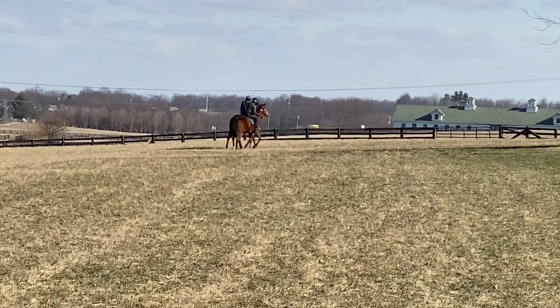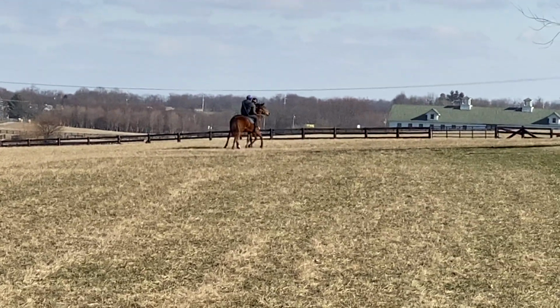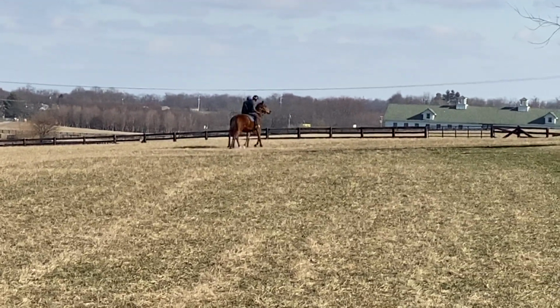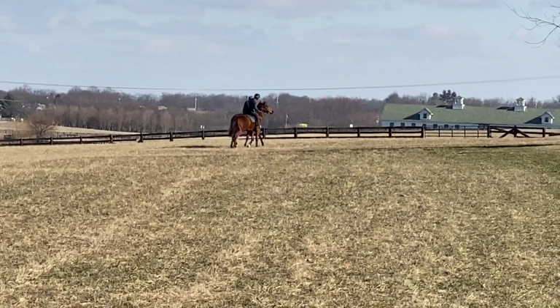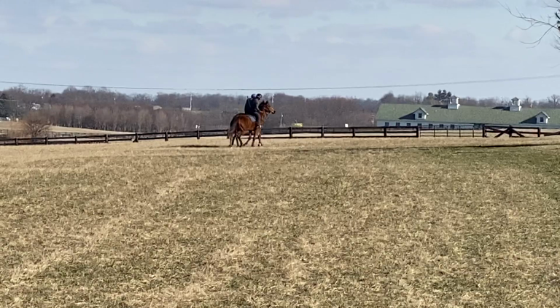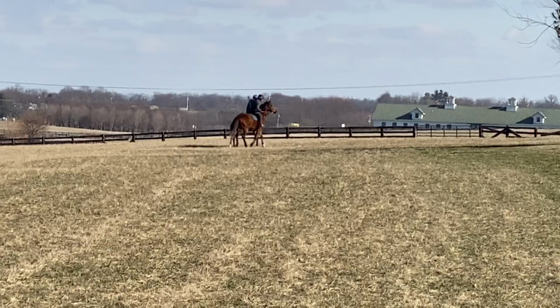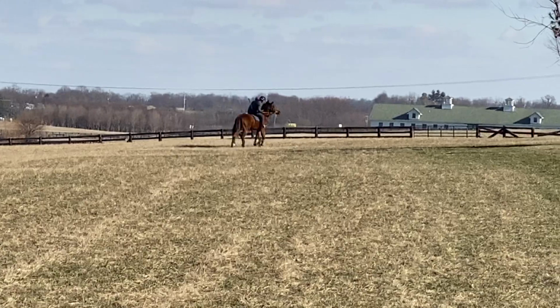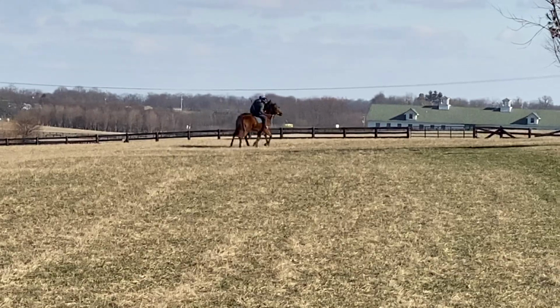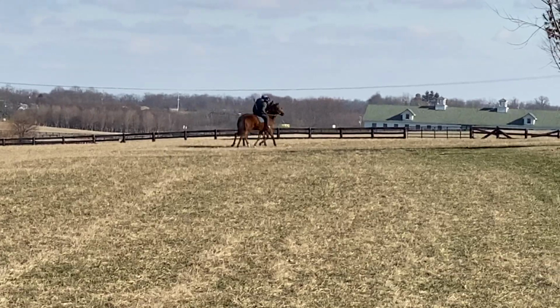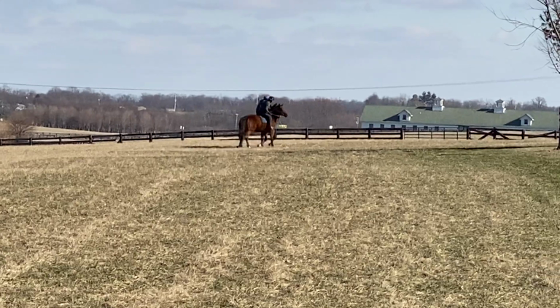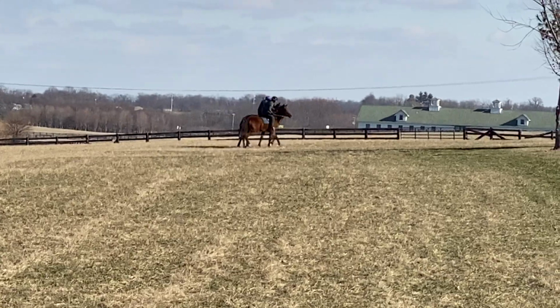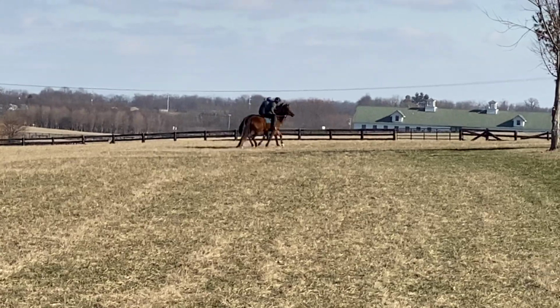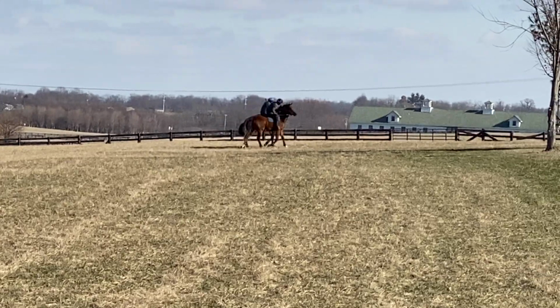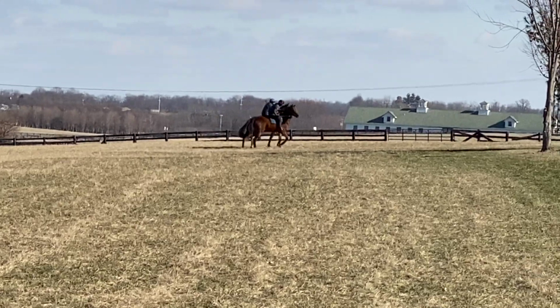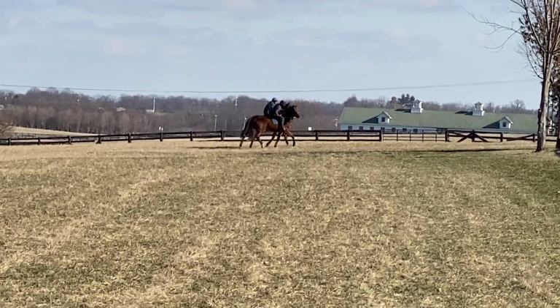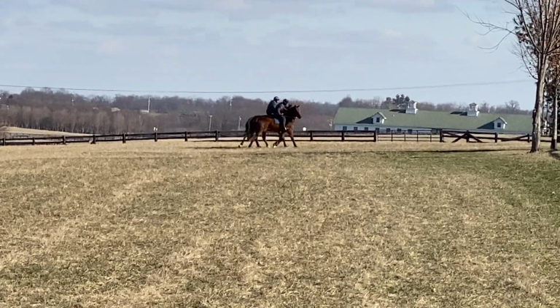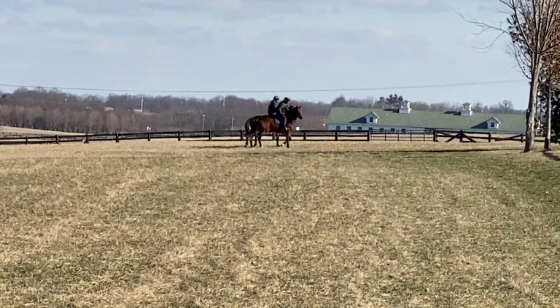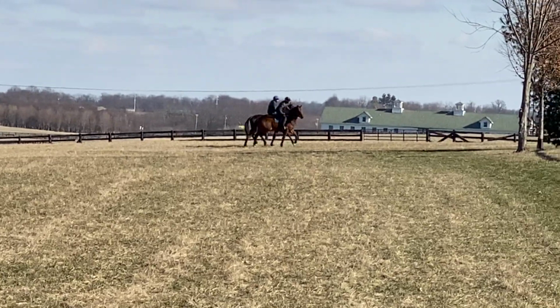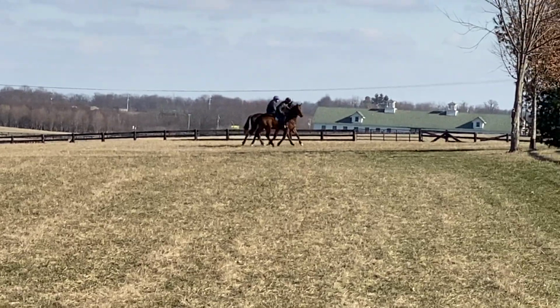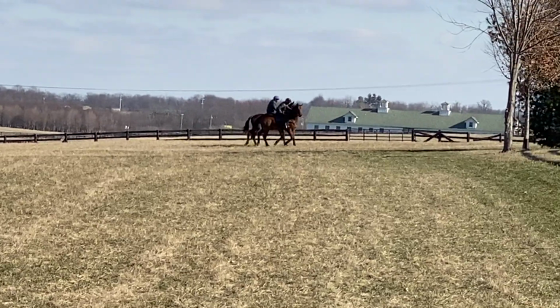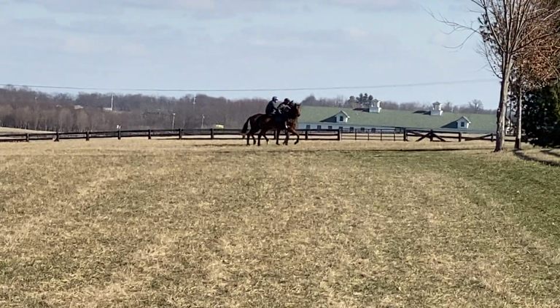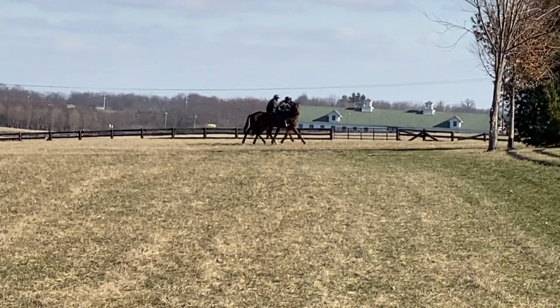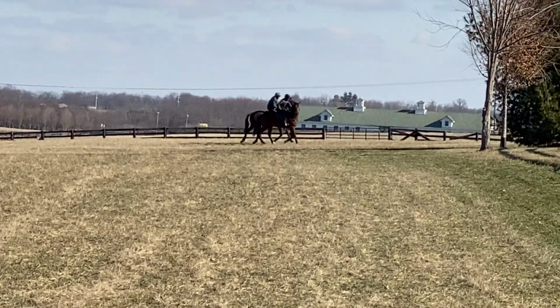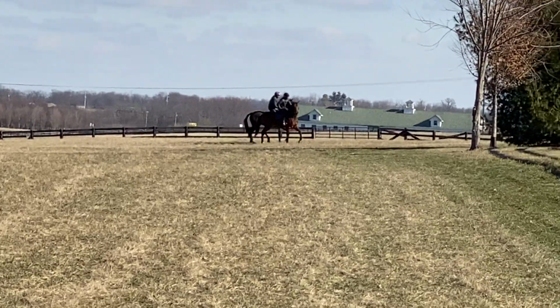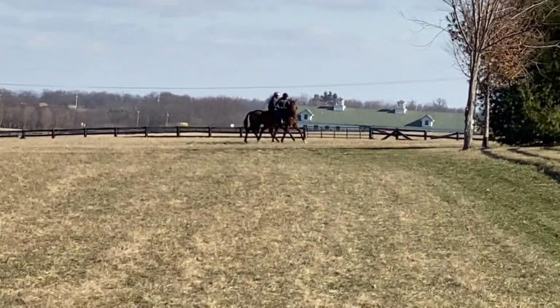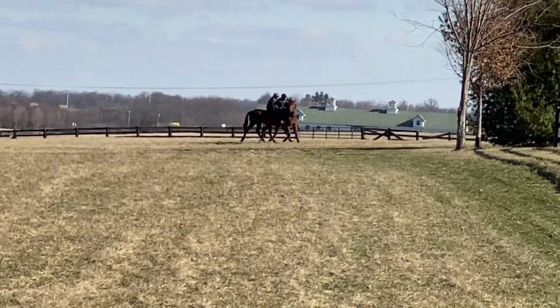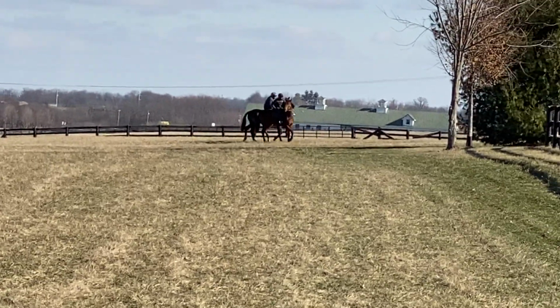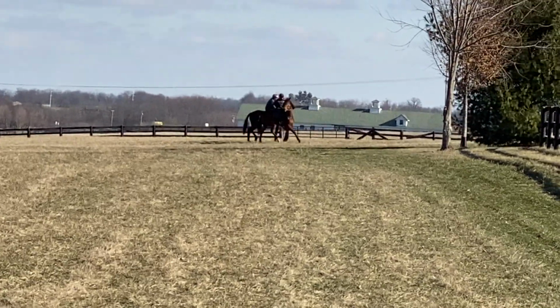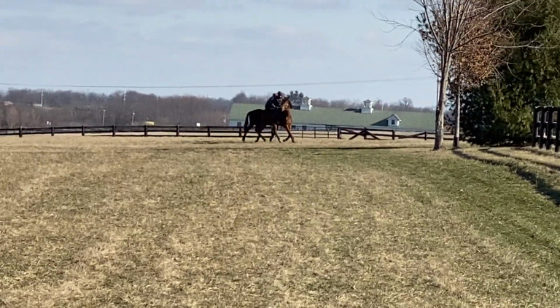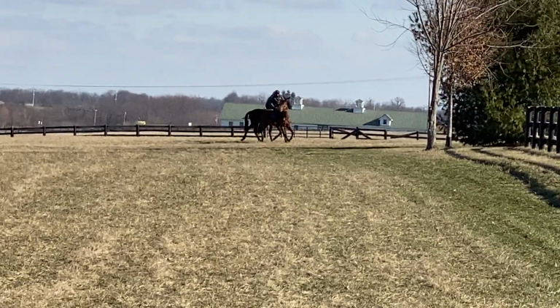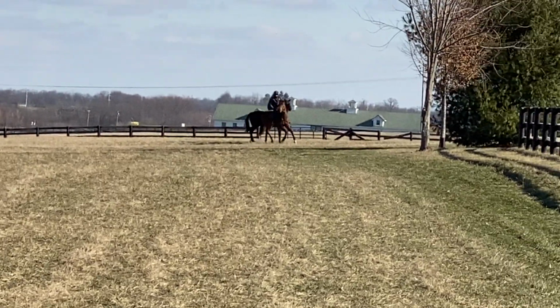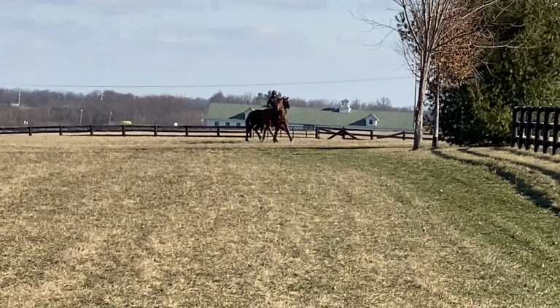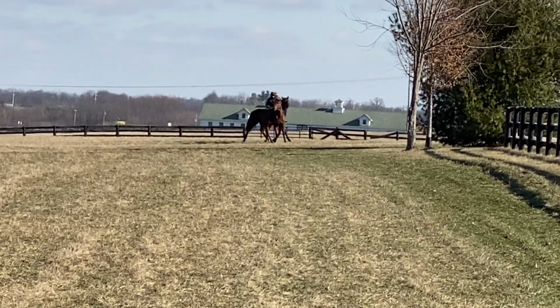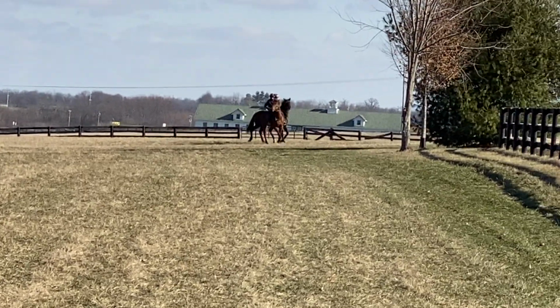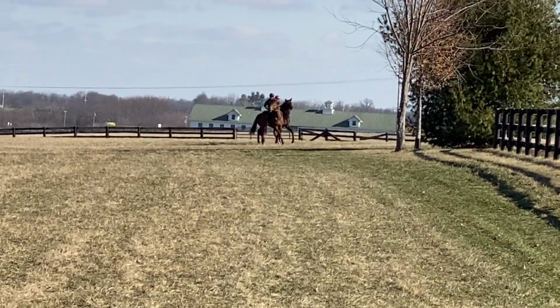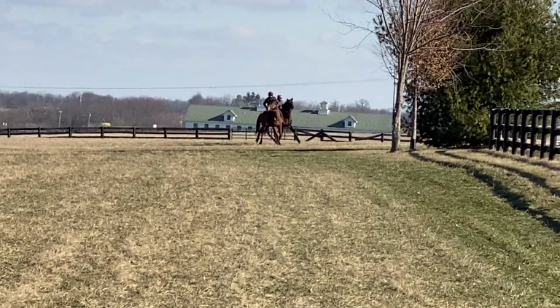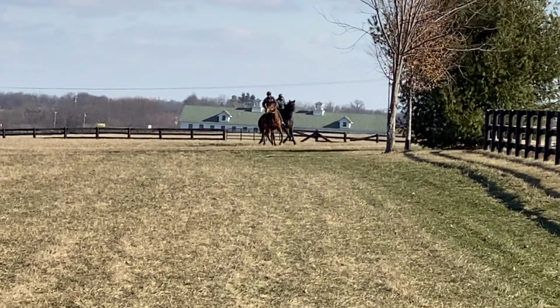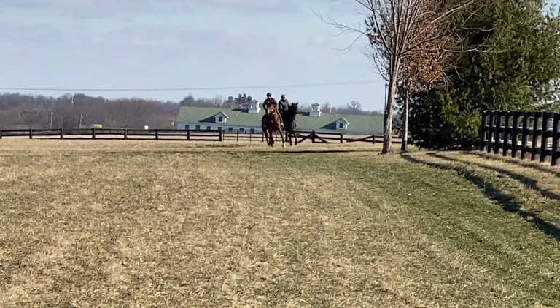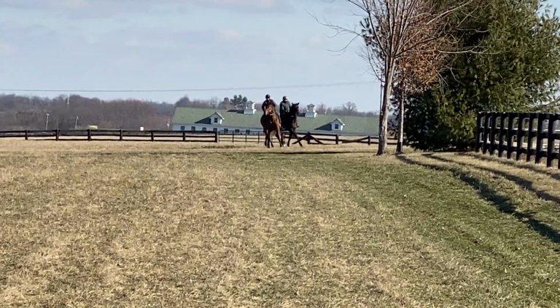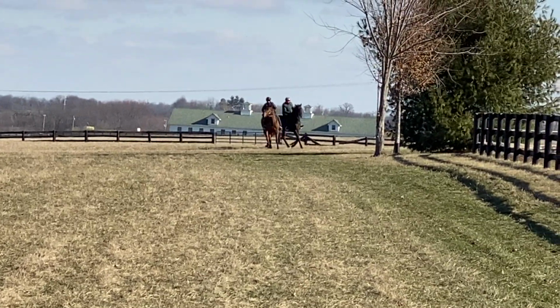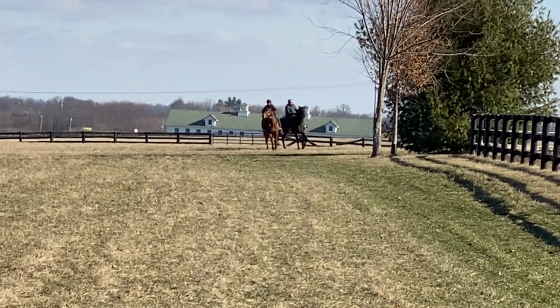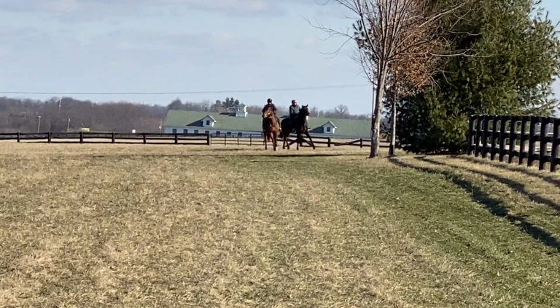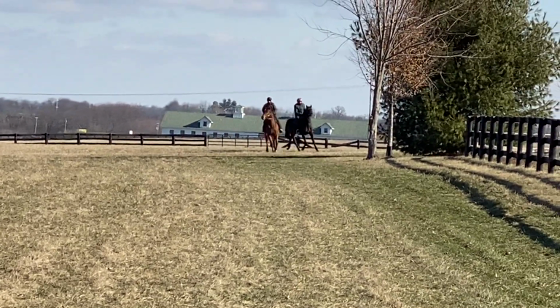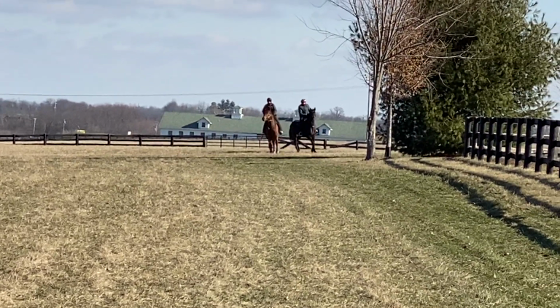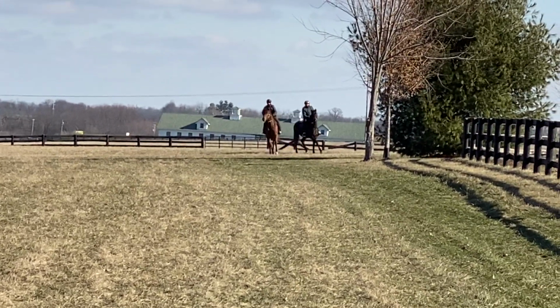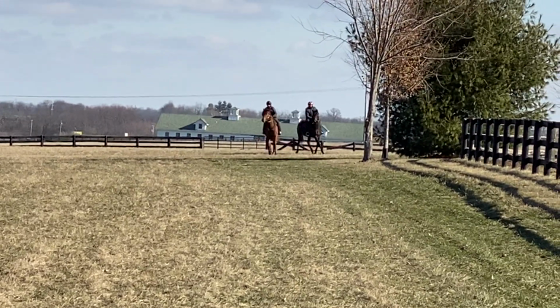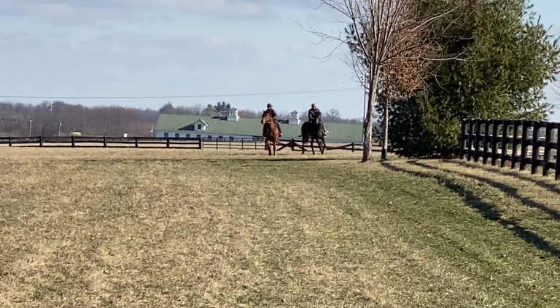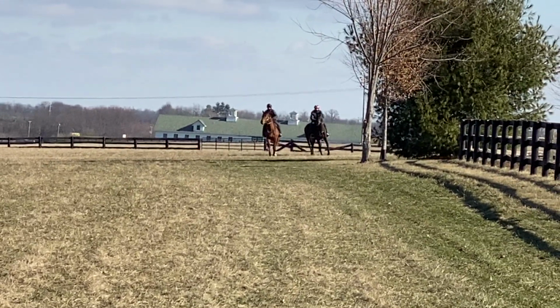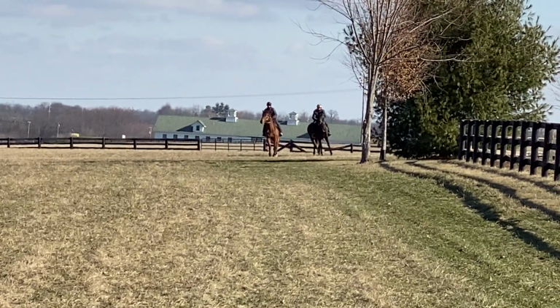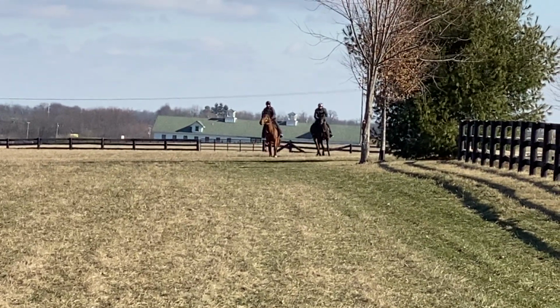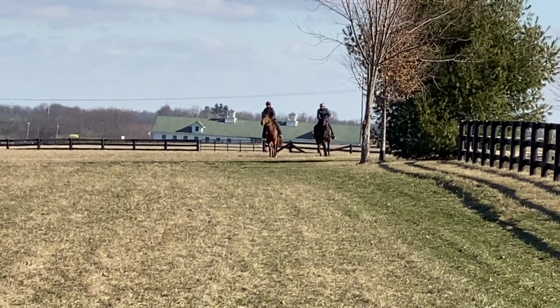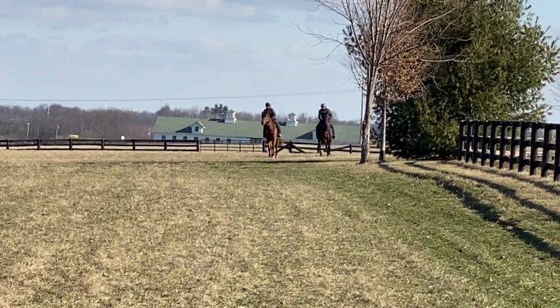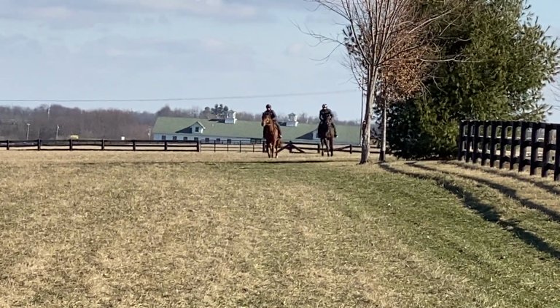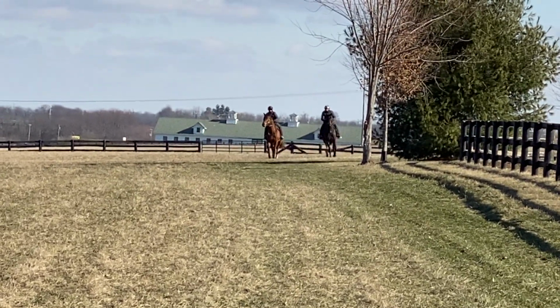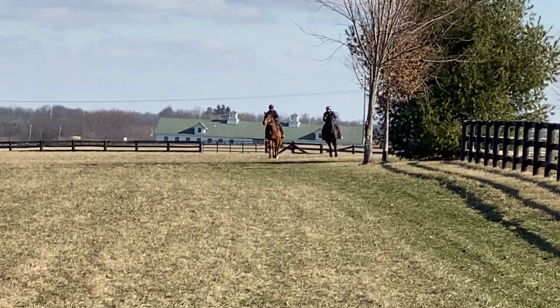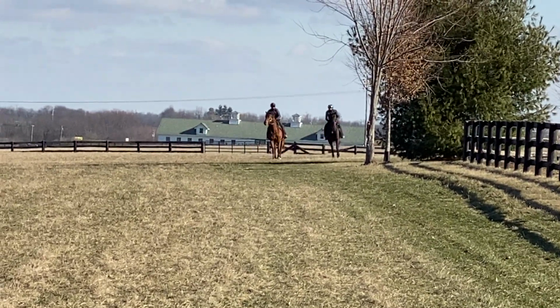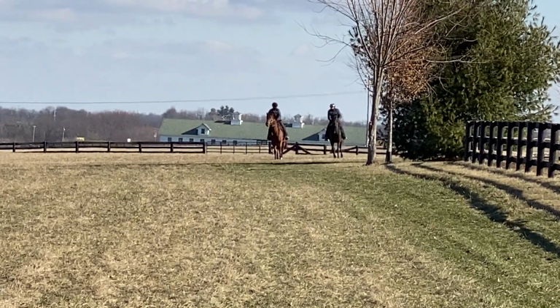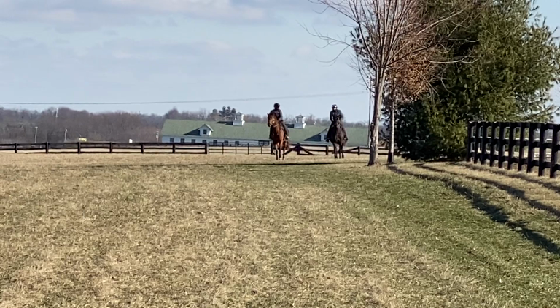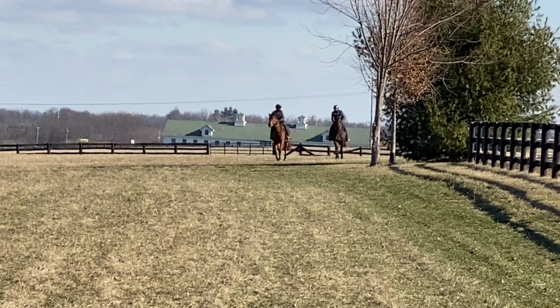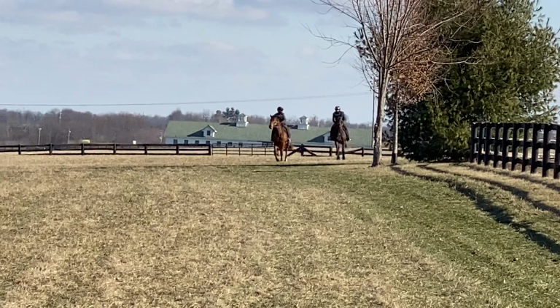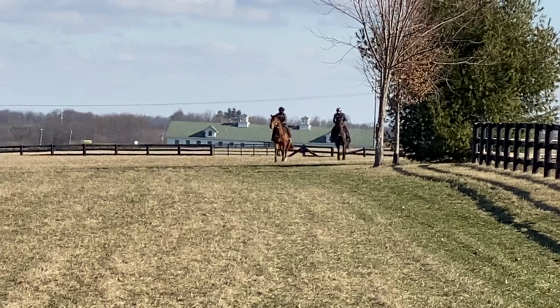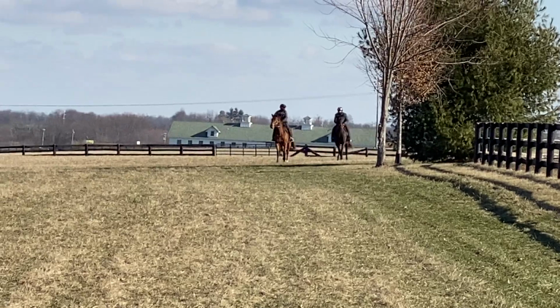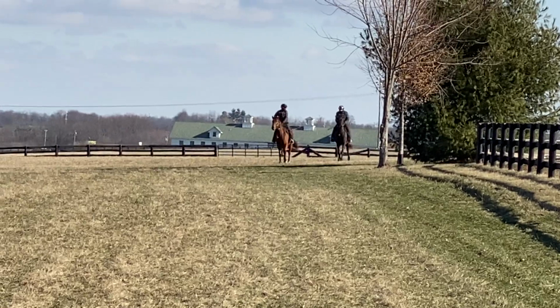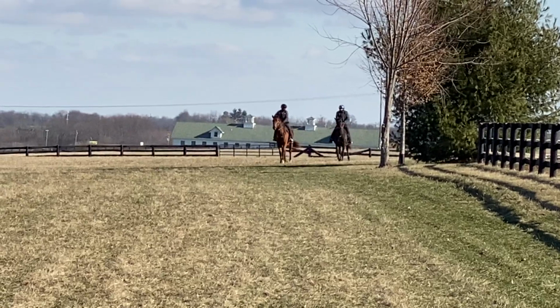Now they're gonna just jog back to us, do a couple figure eights, so that you can see a little bit more, like, how he moves.